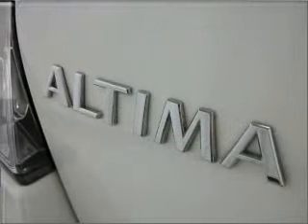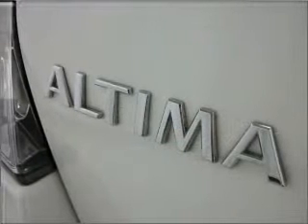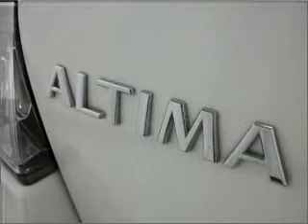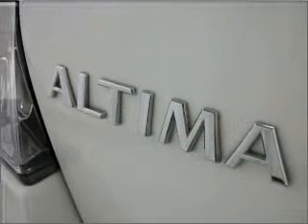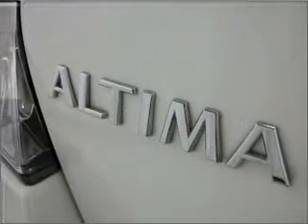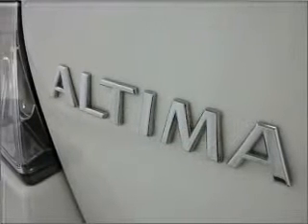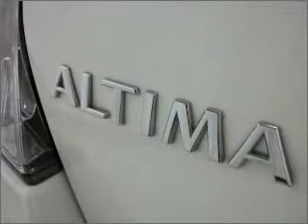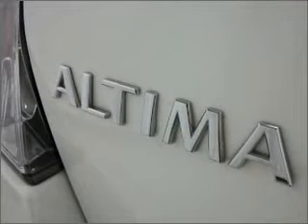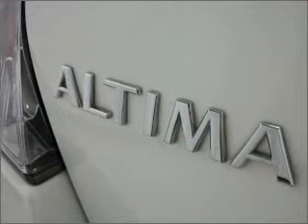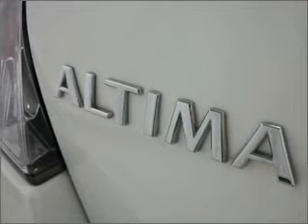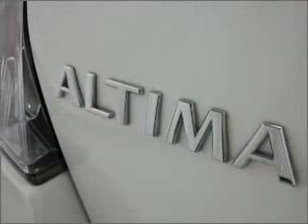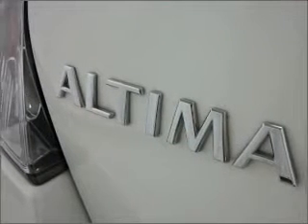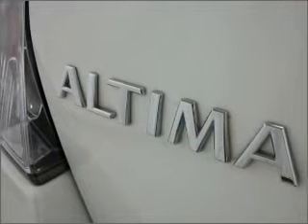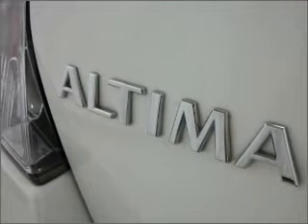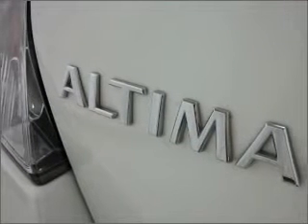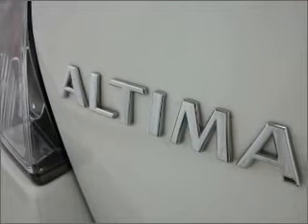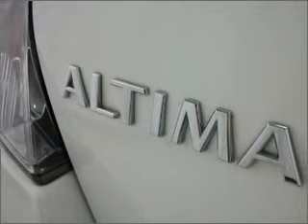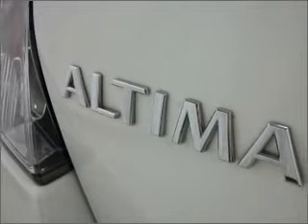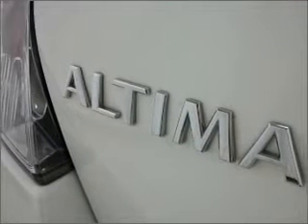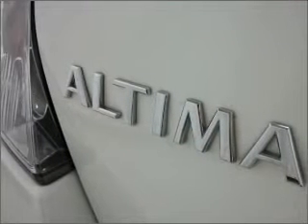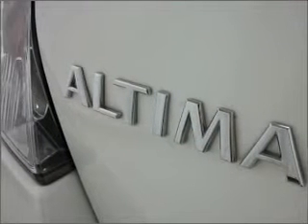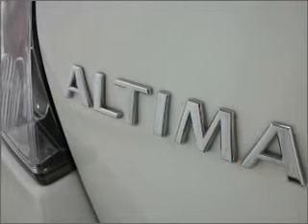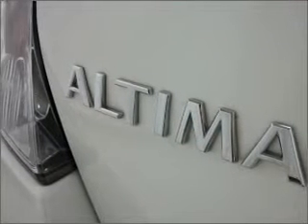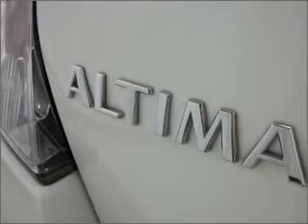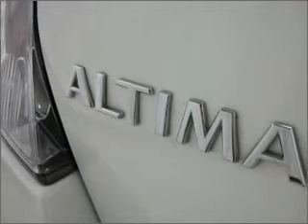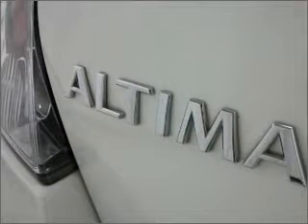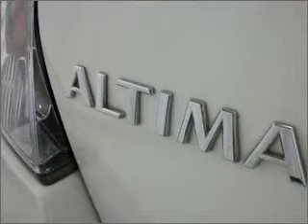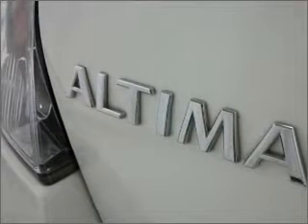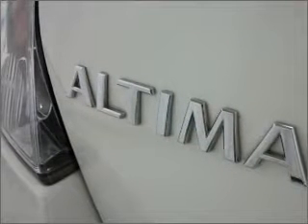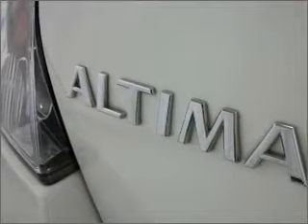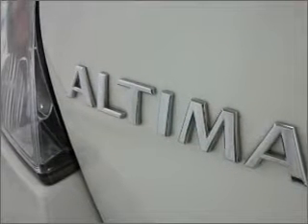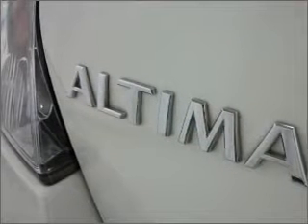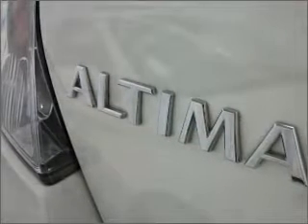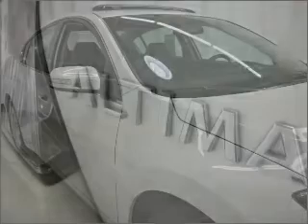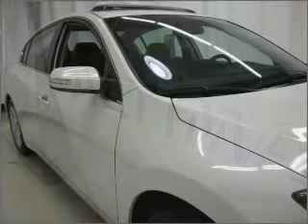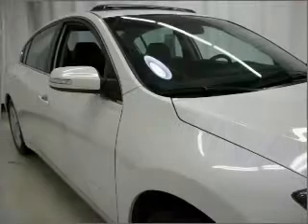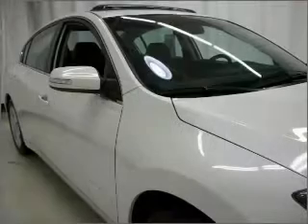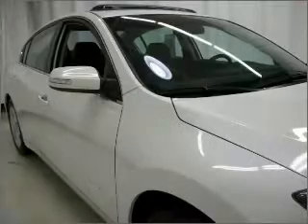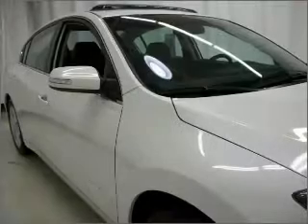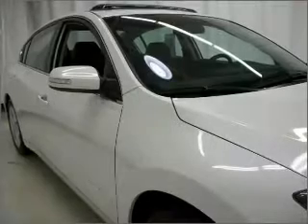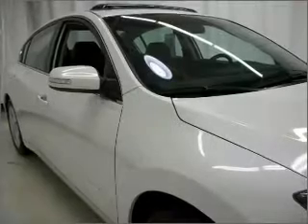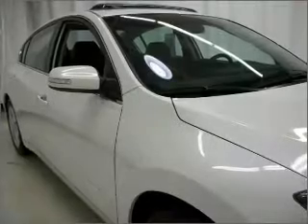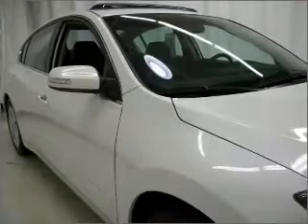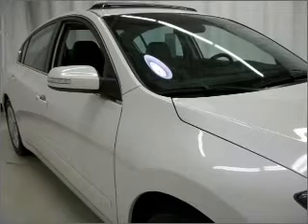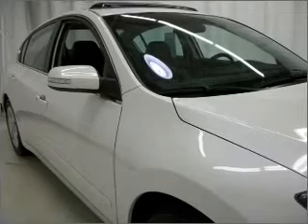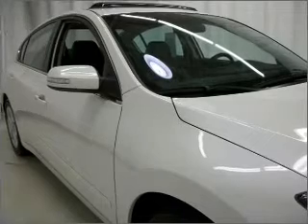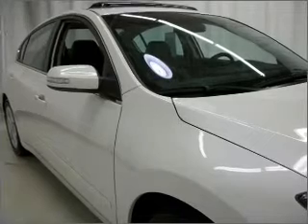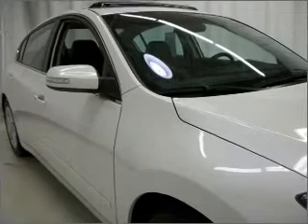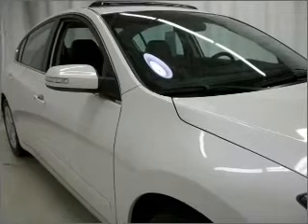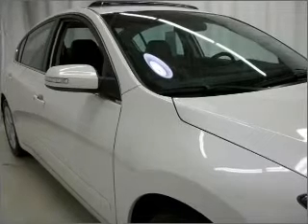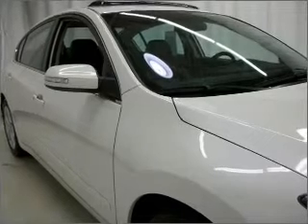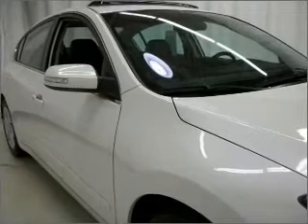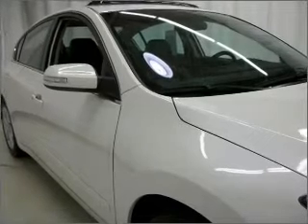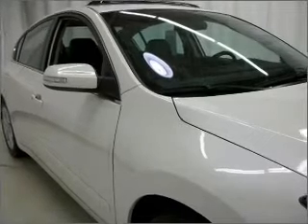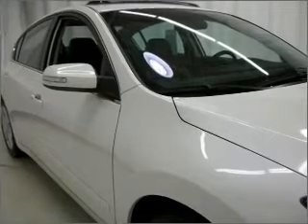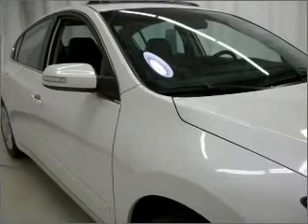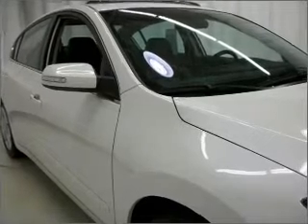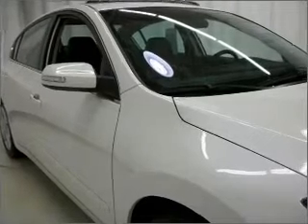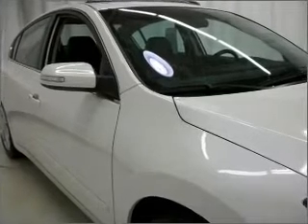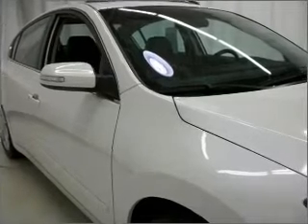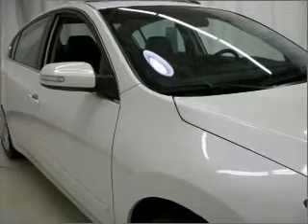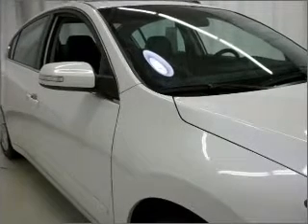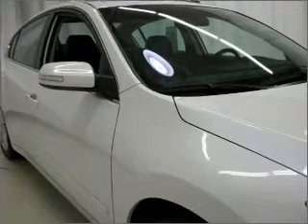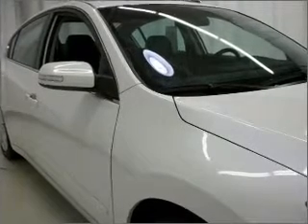Brake safely with the anti-lock braking system. Heated seats offer comfort in cold weather. The sunroof lets fresh air in.